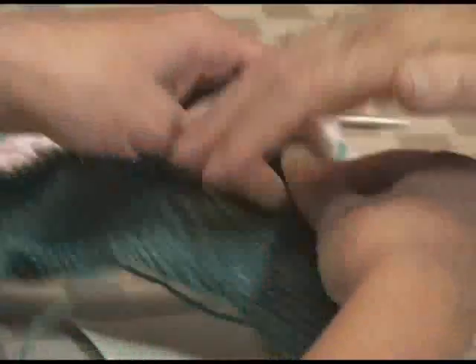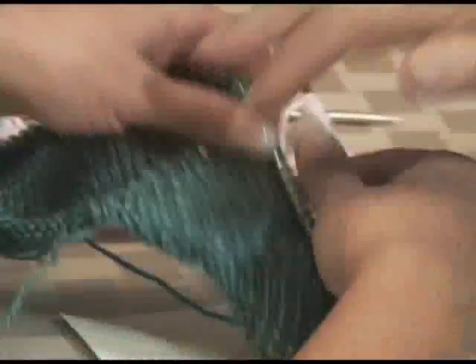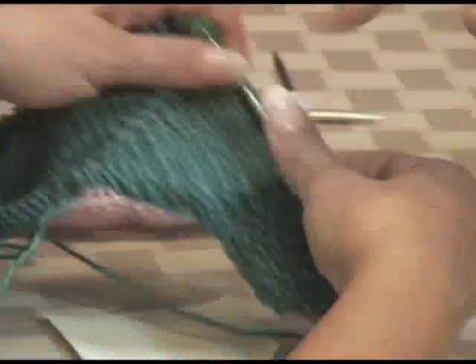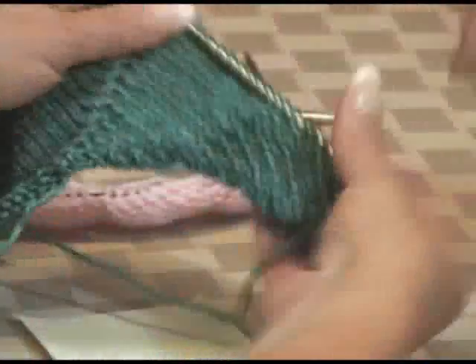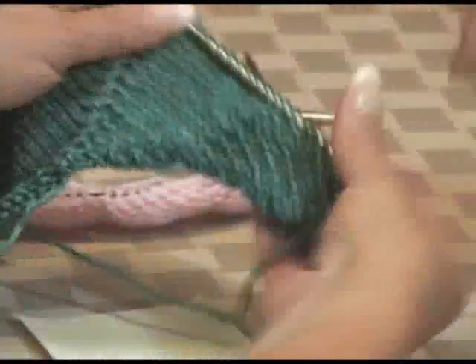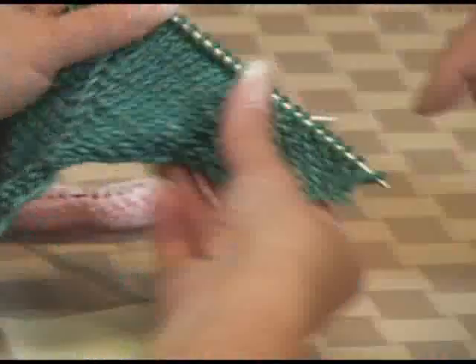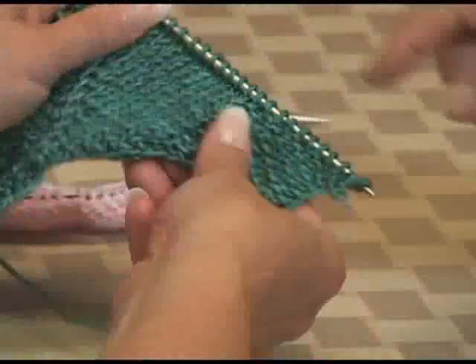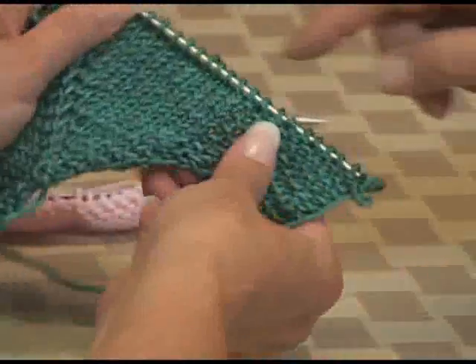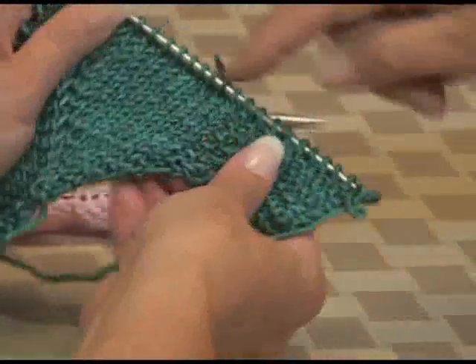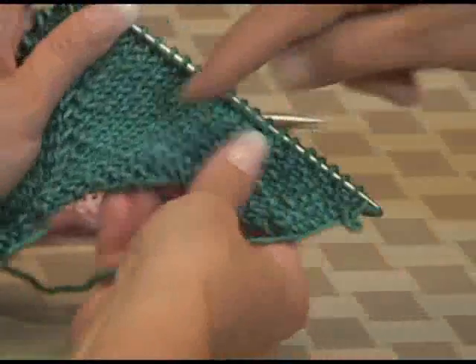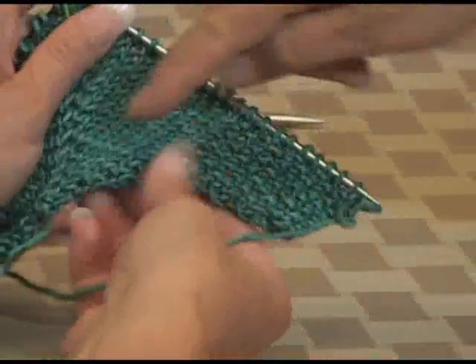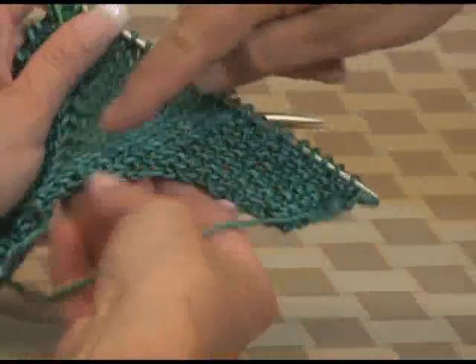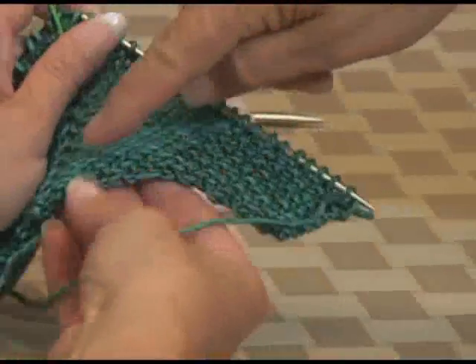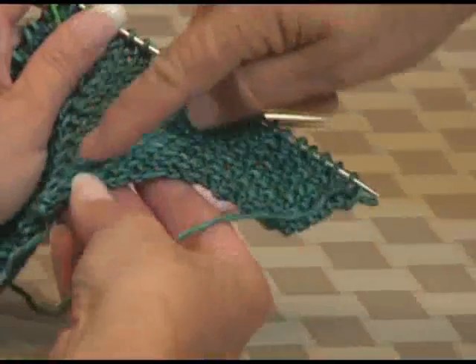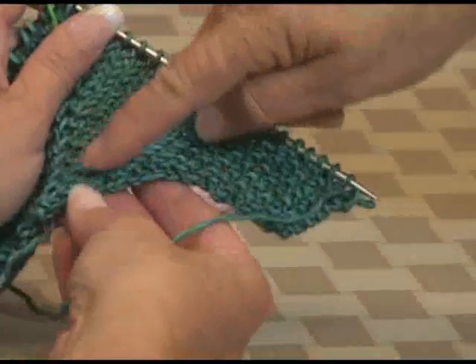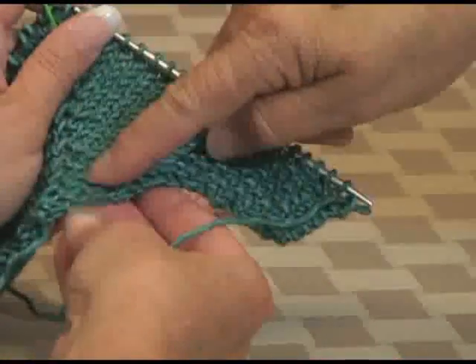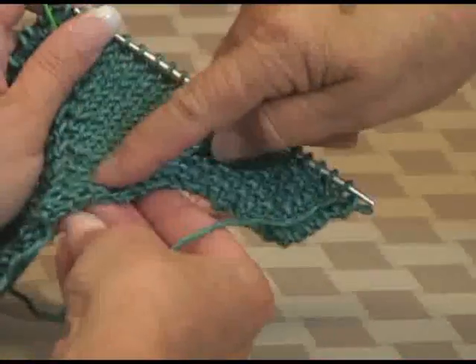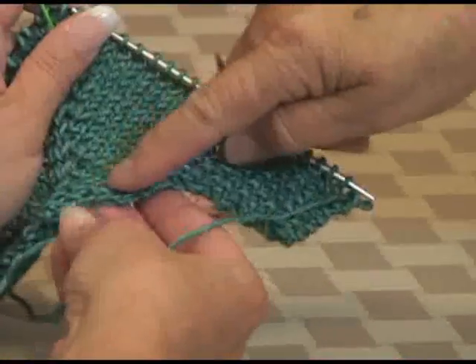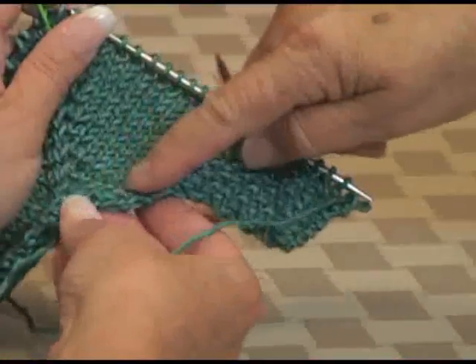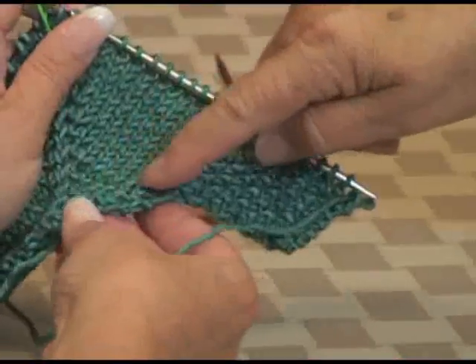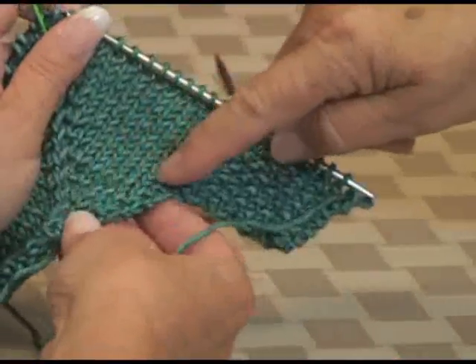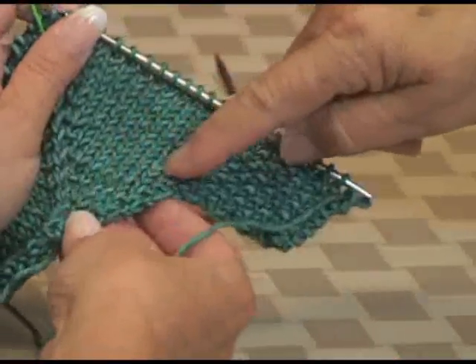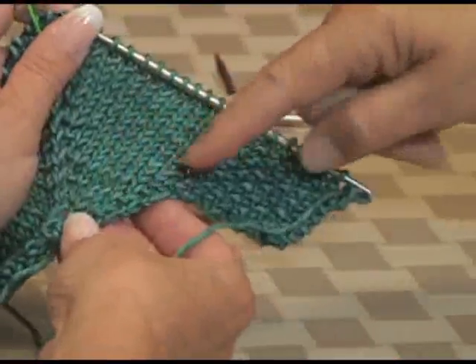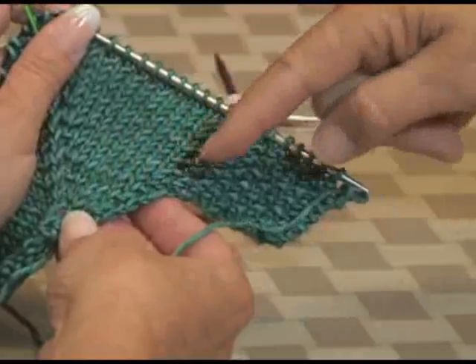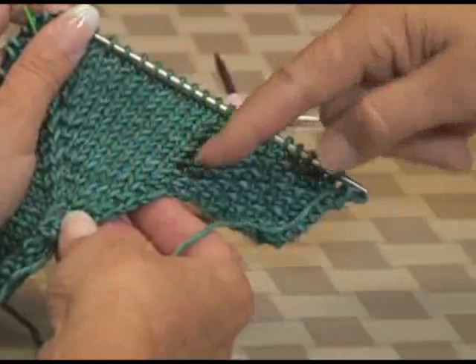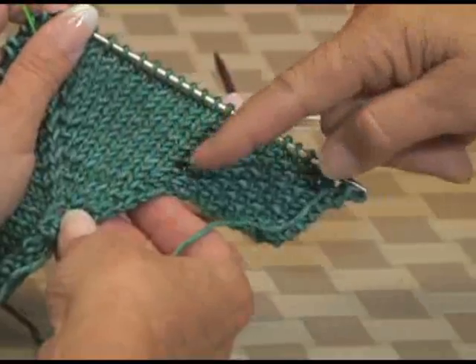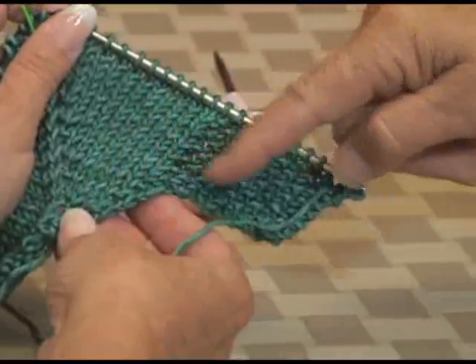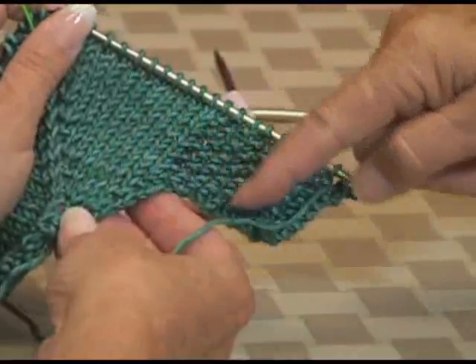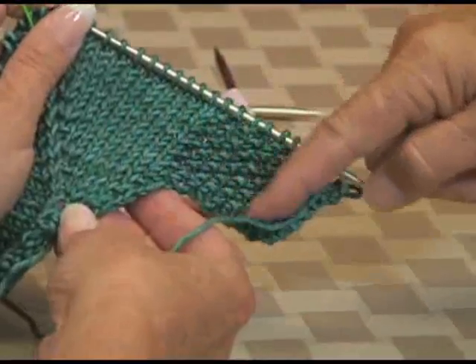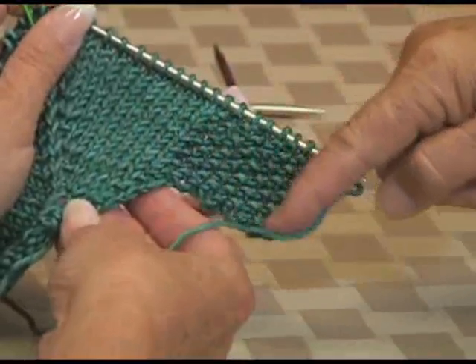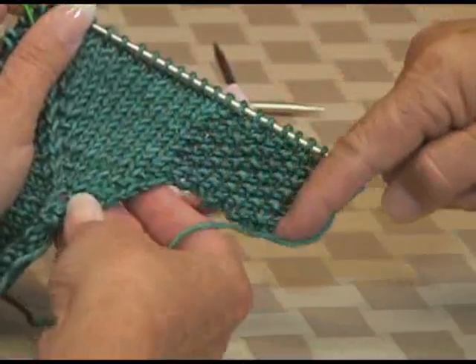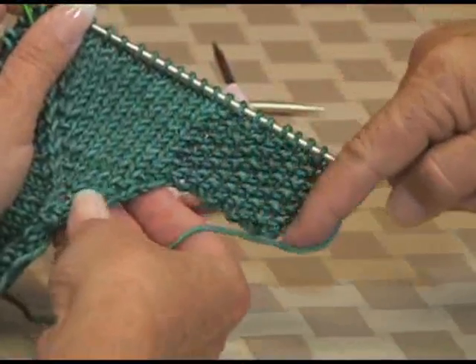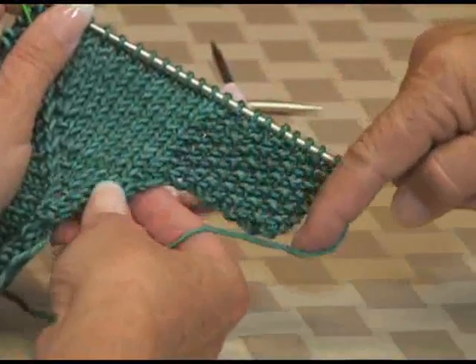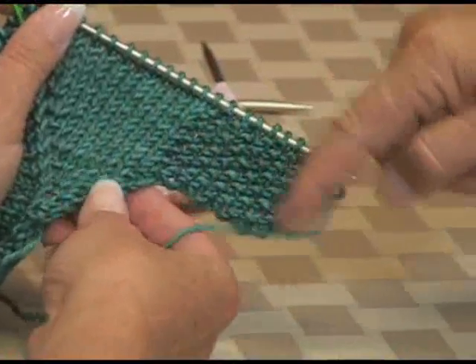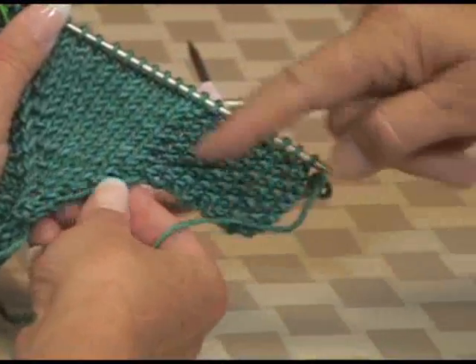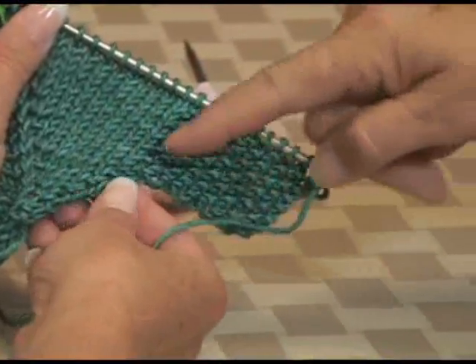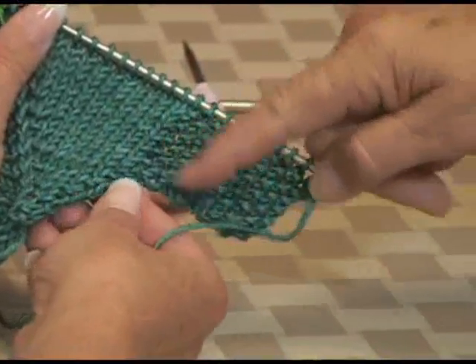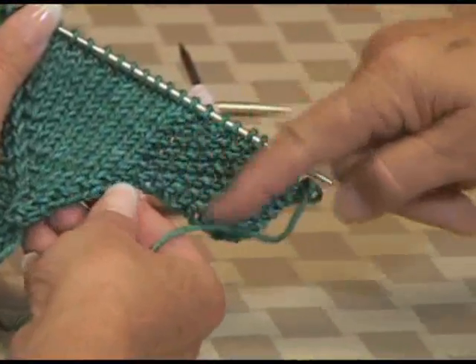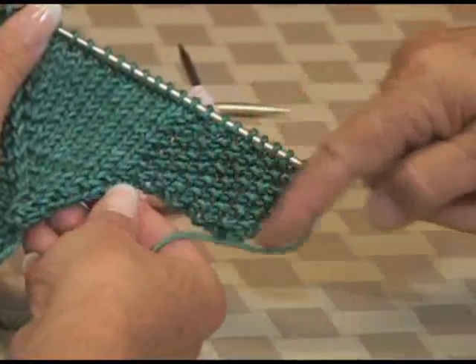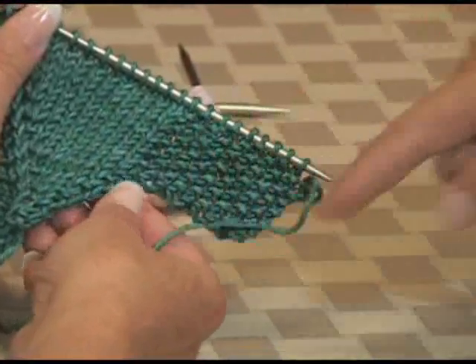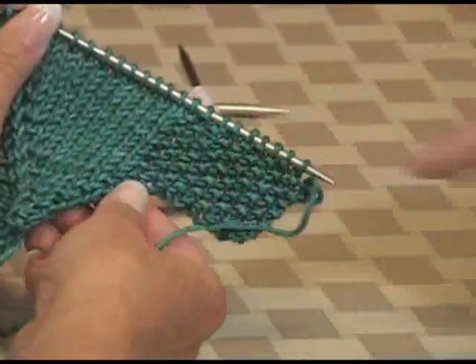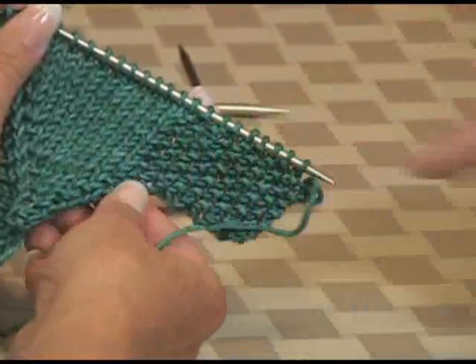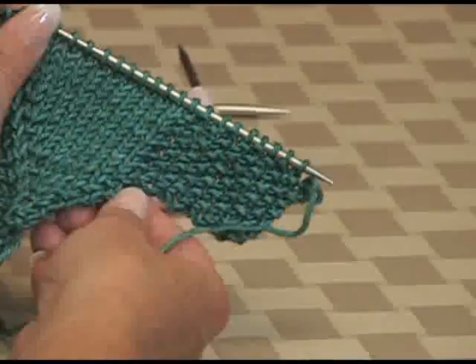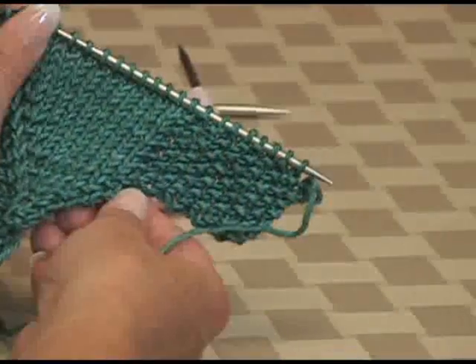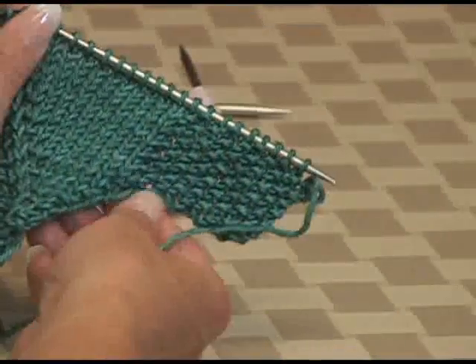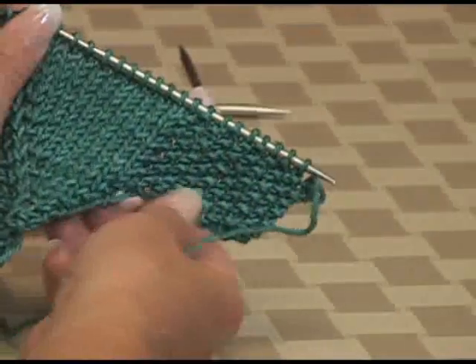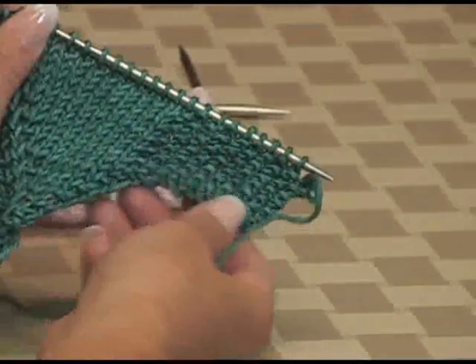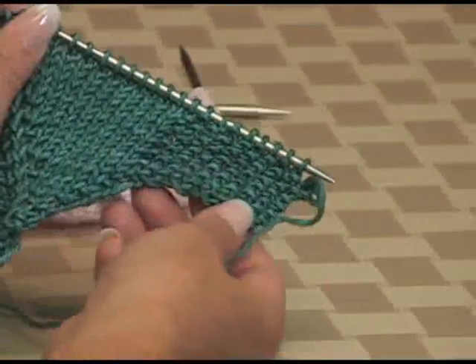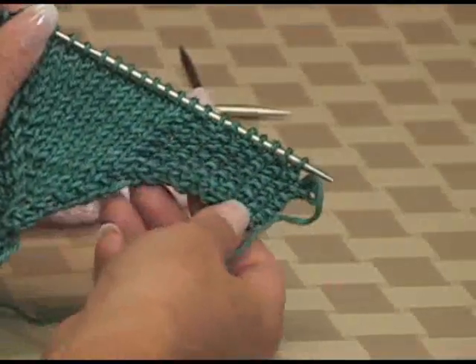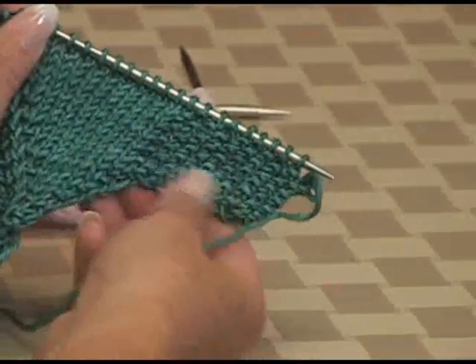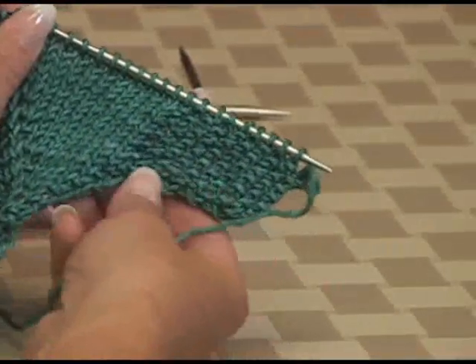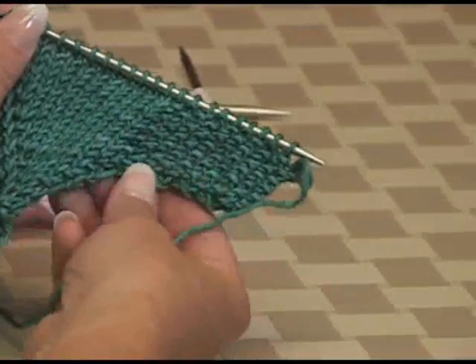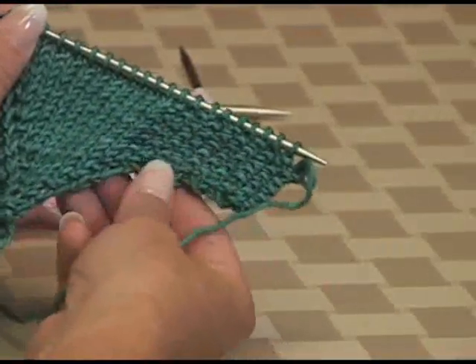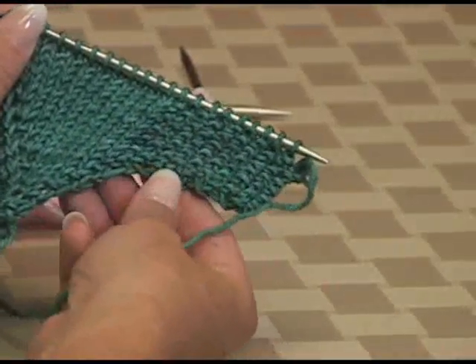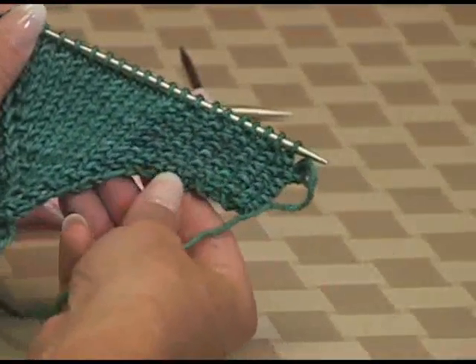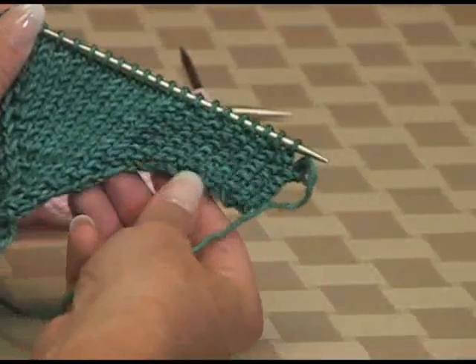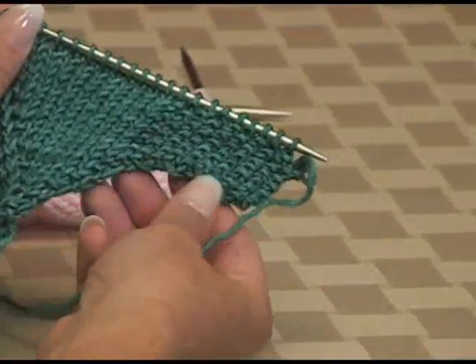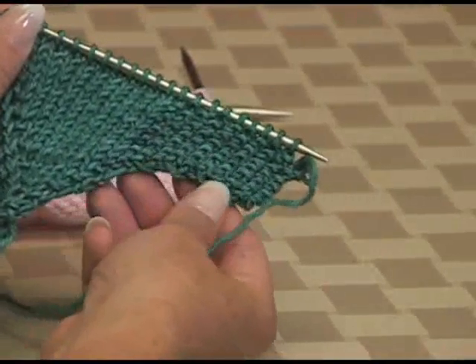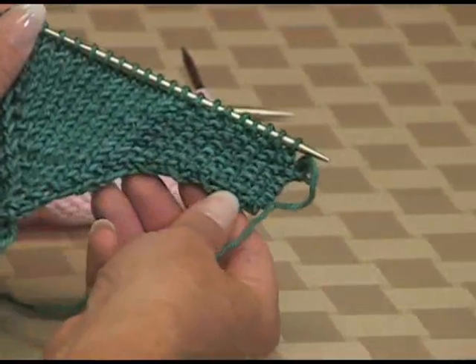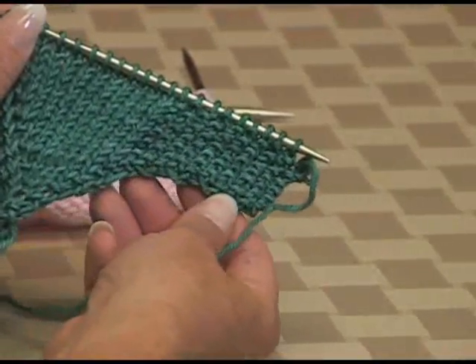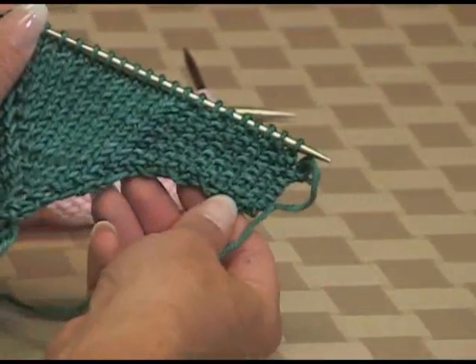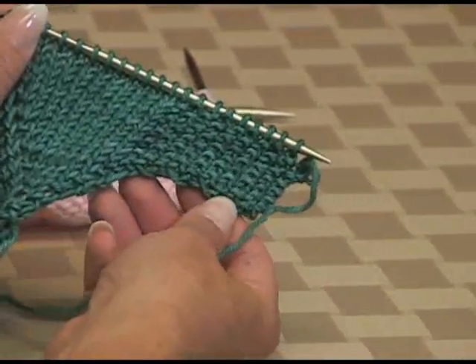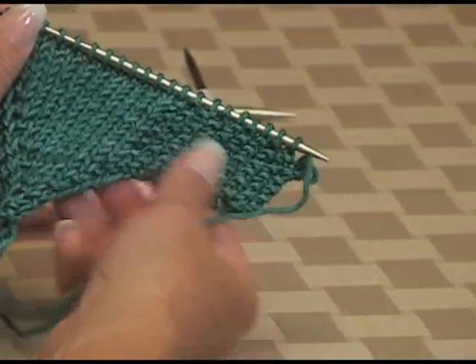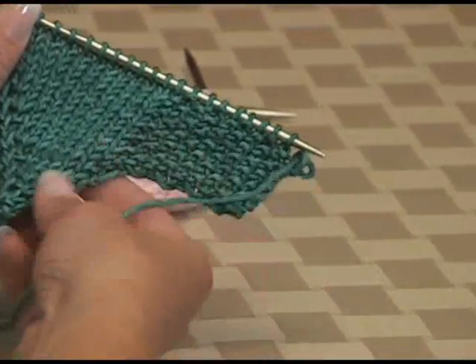Here's where we increased, and then we cast some on there with that backwards loop — and that's where we did our cast on.